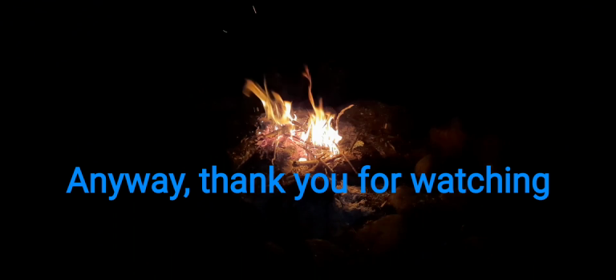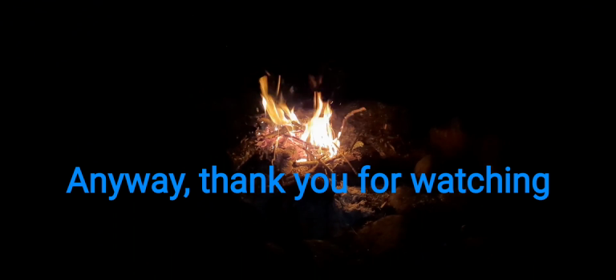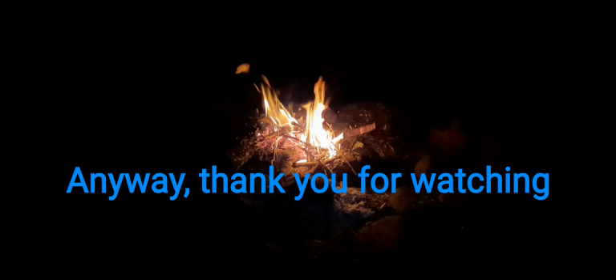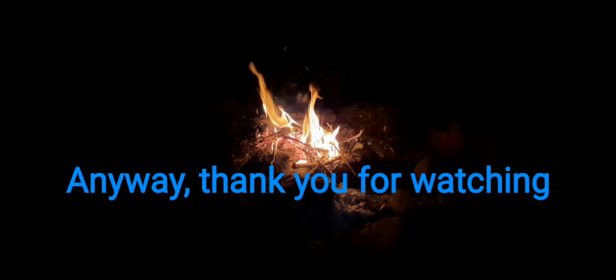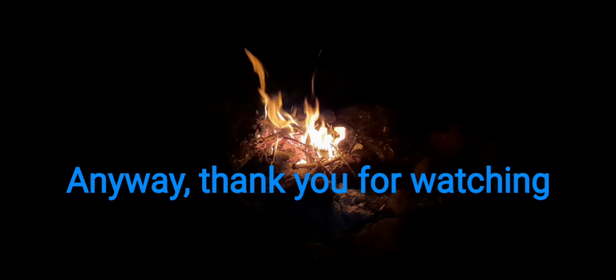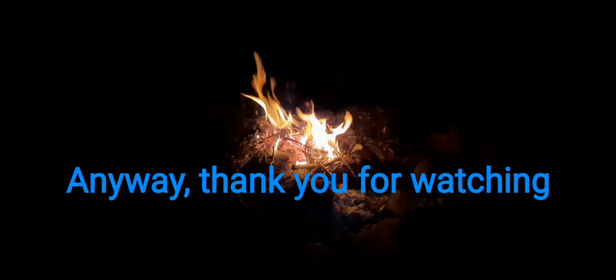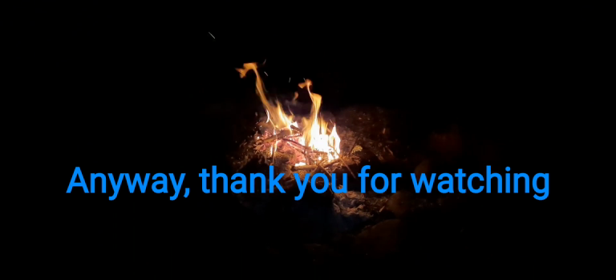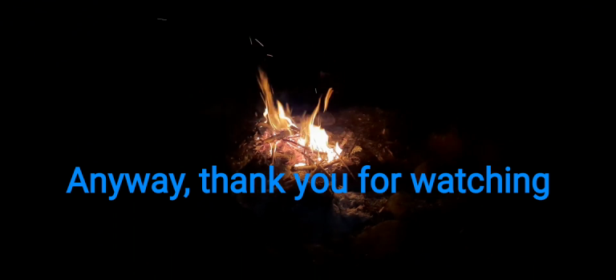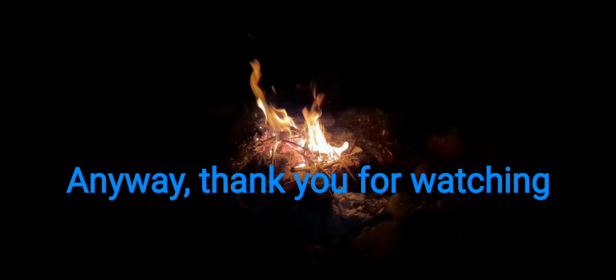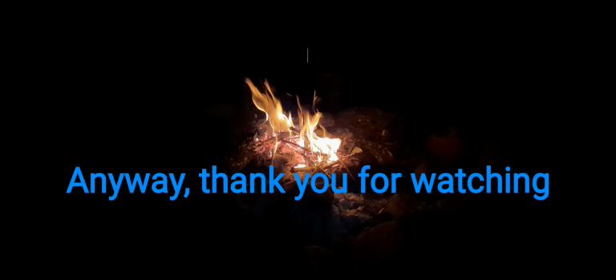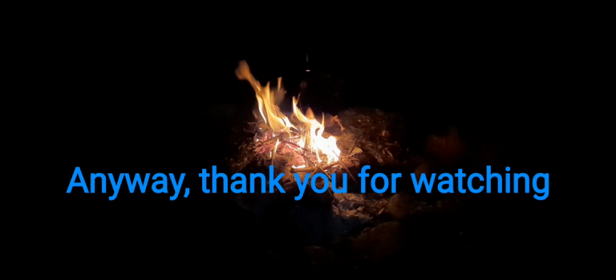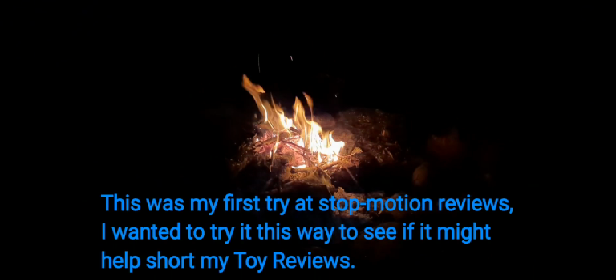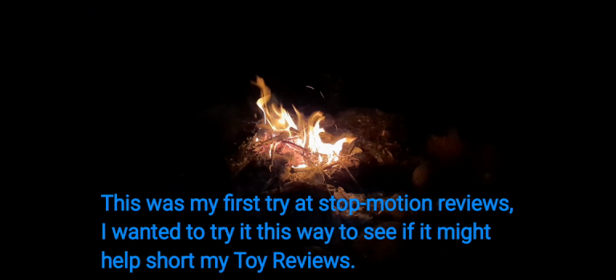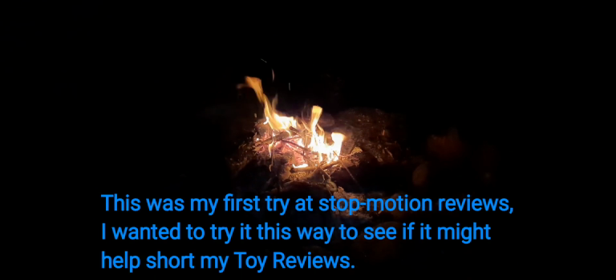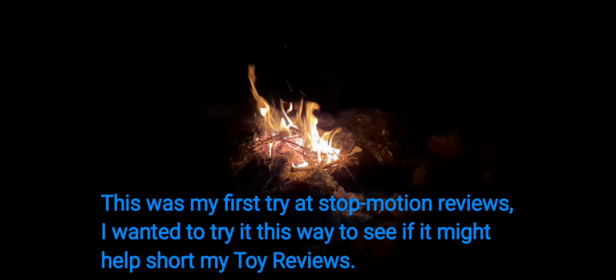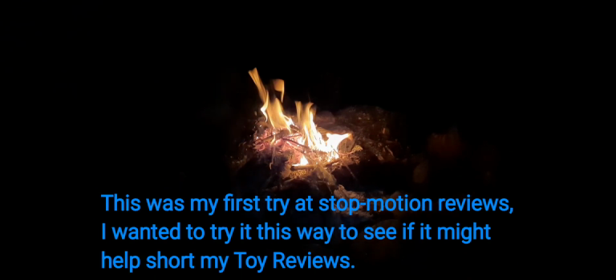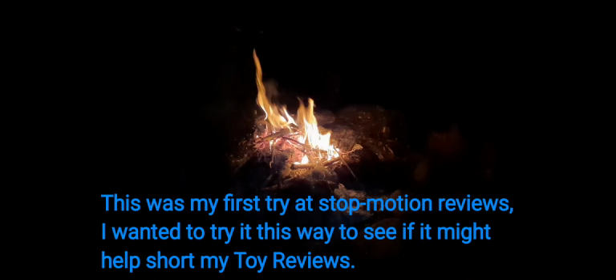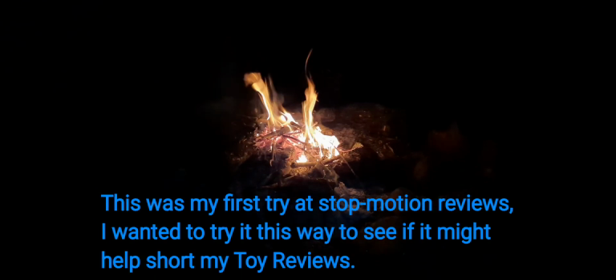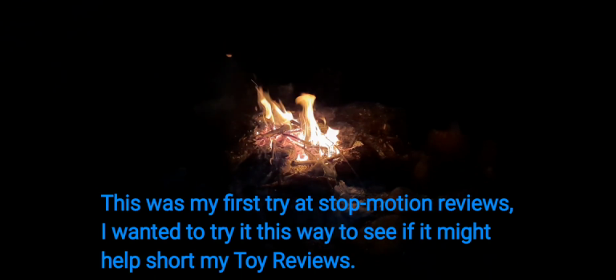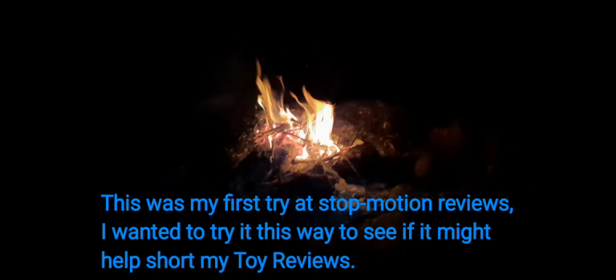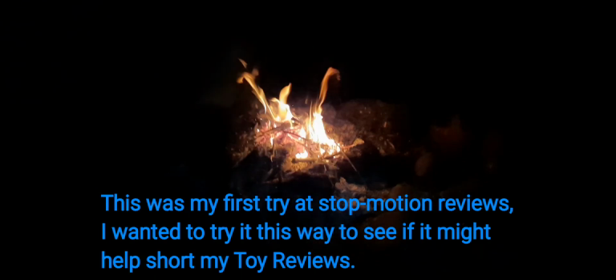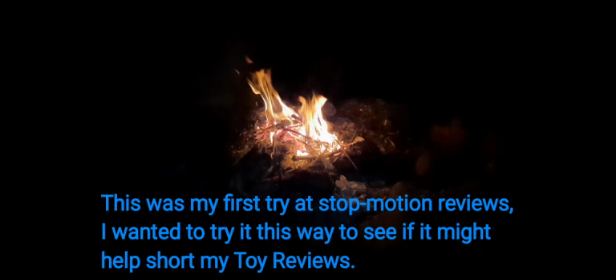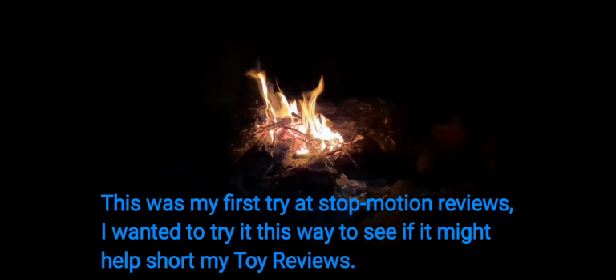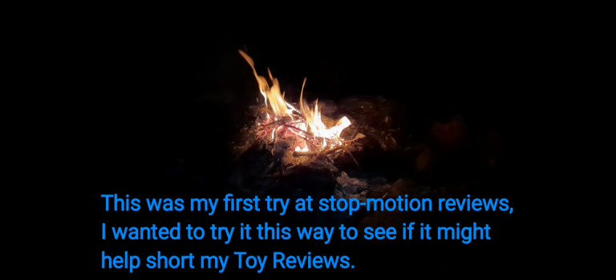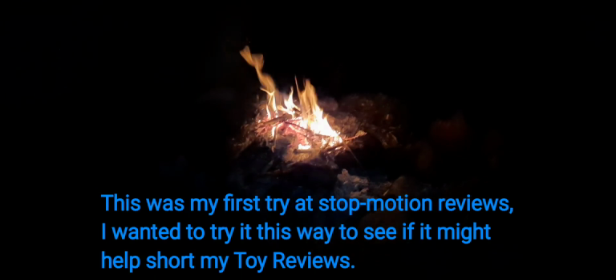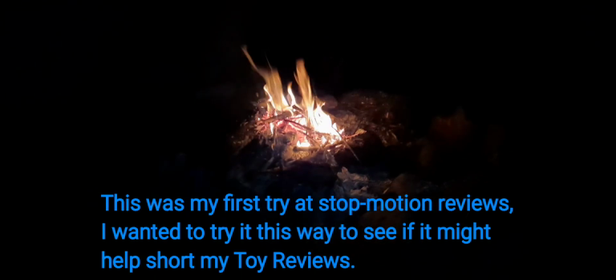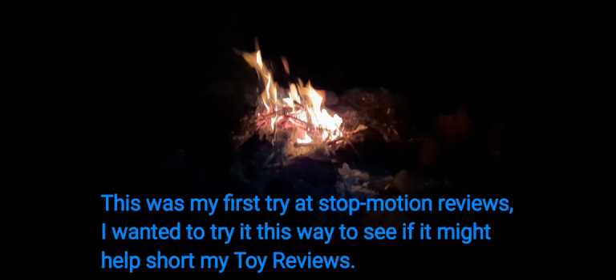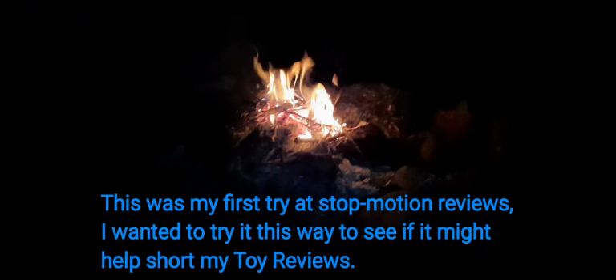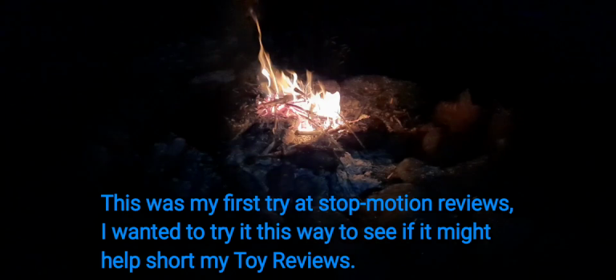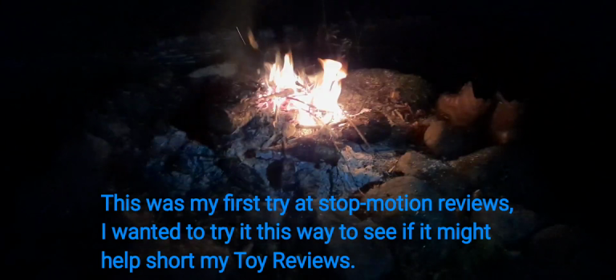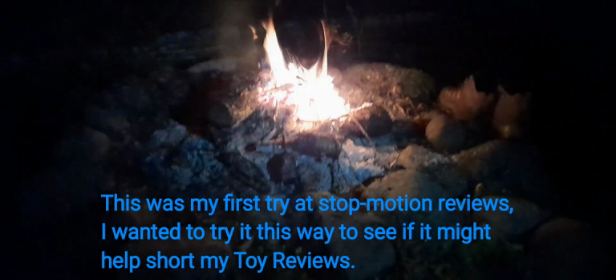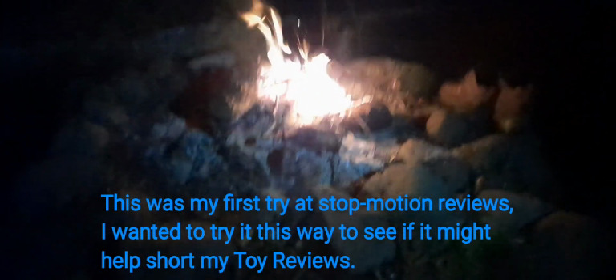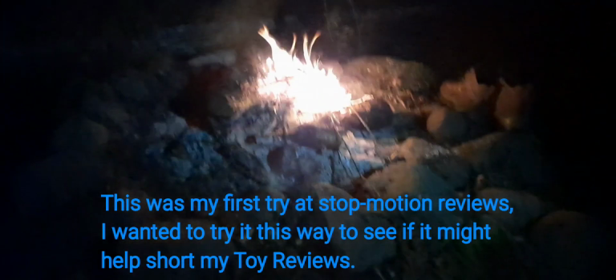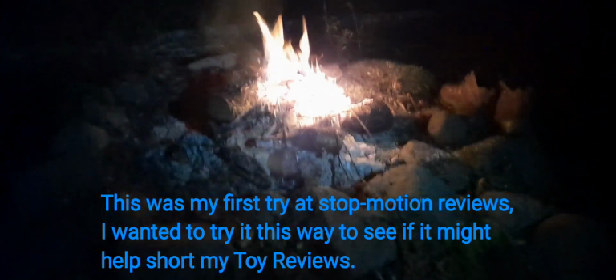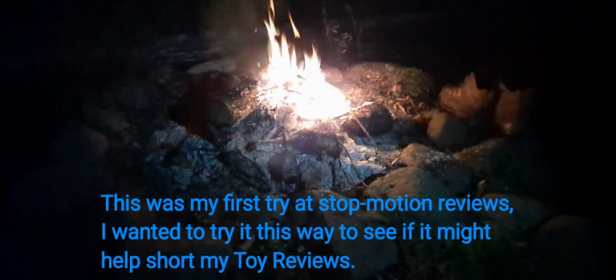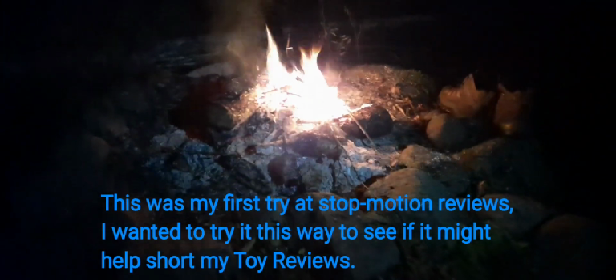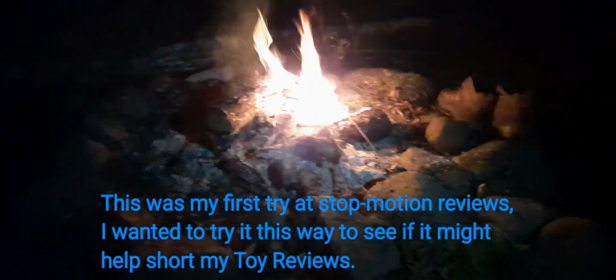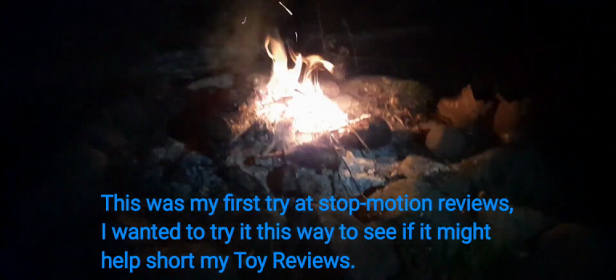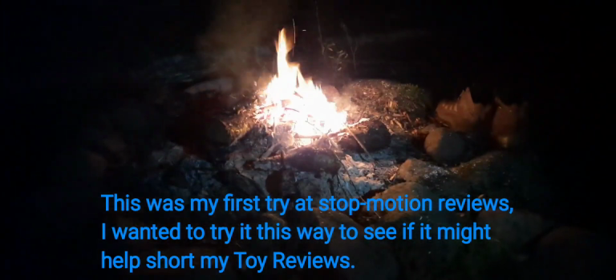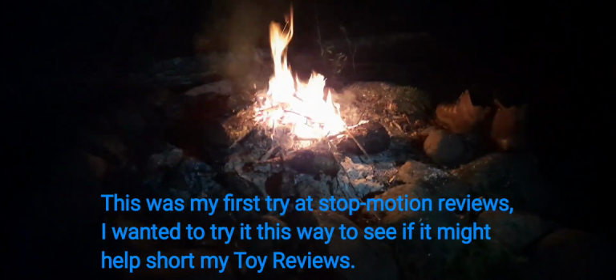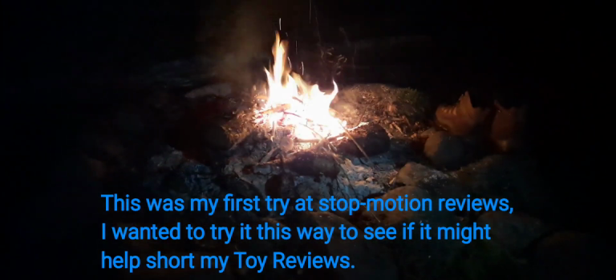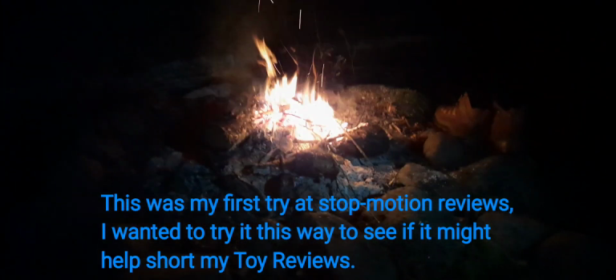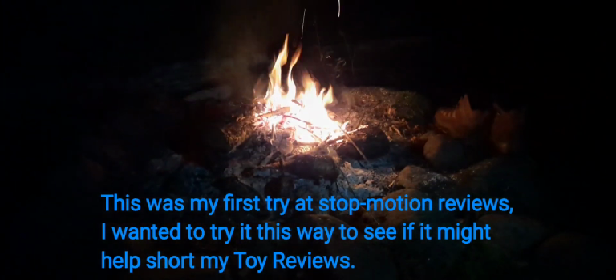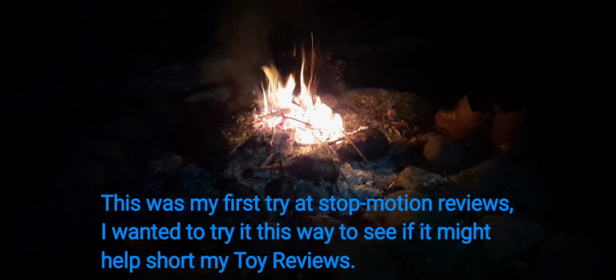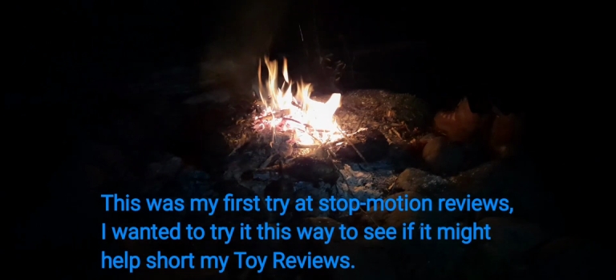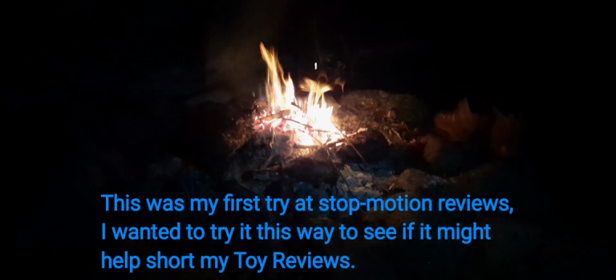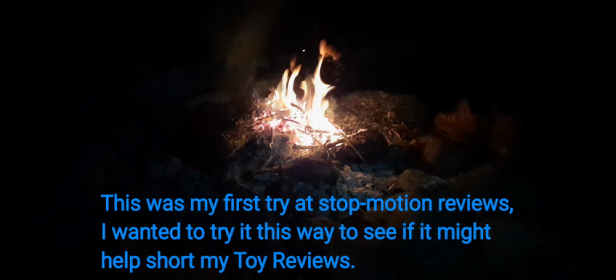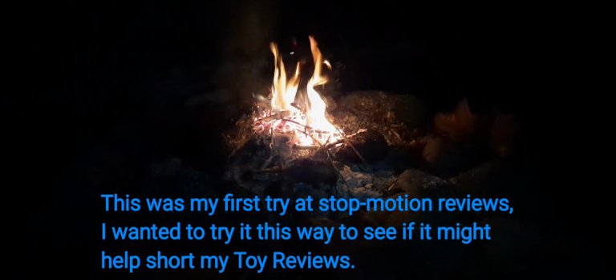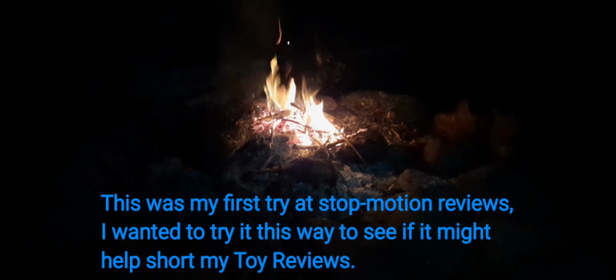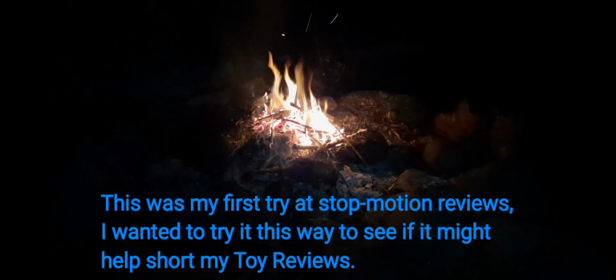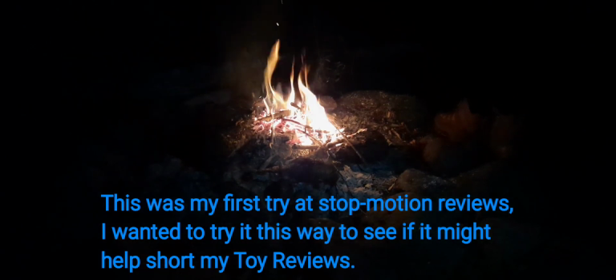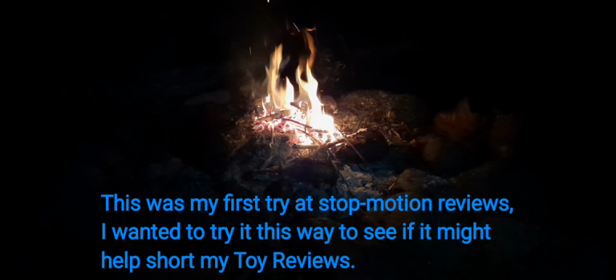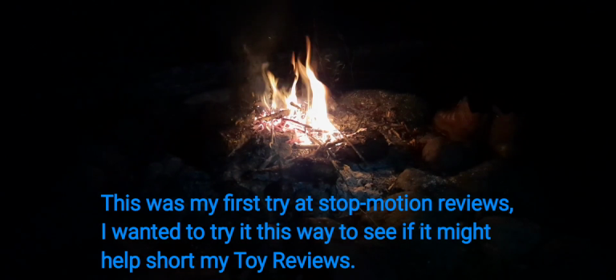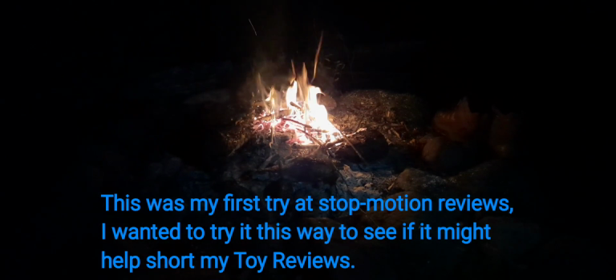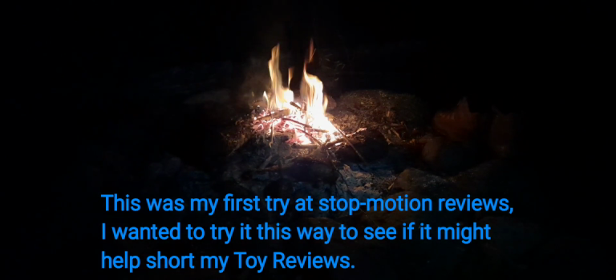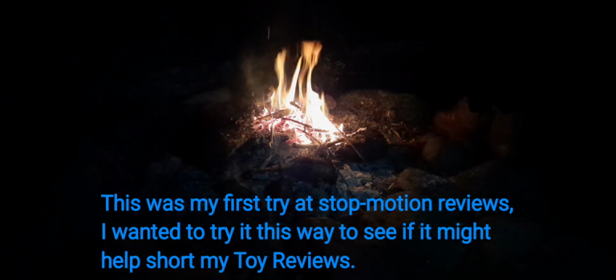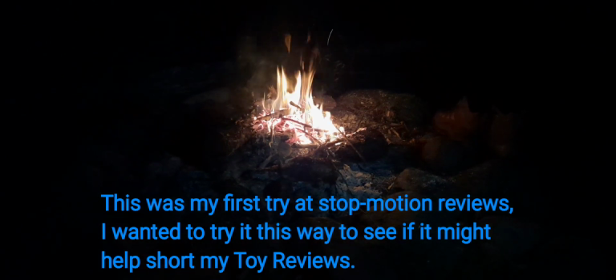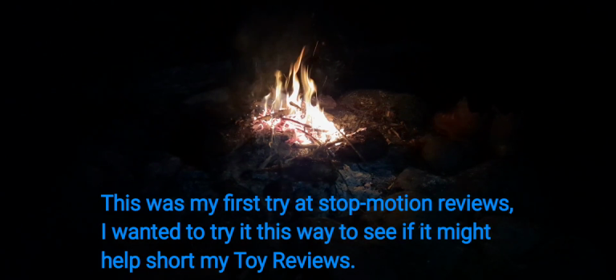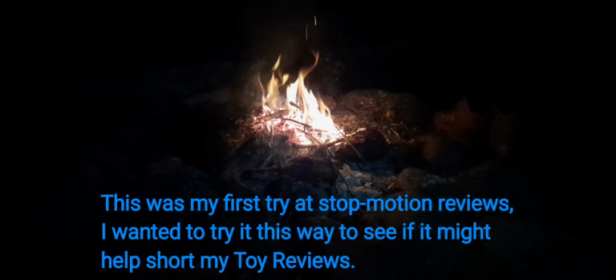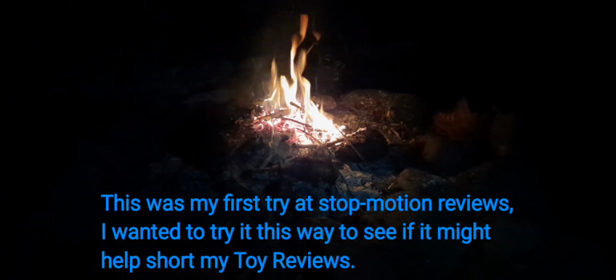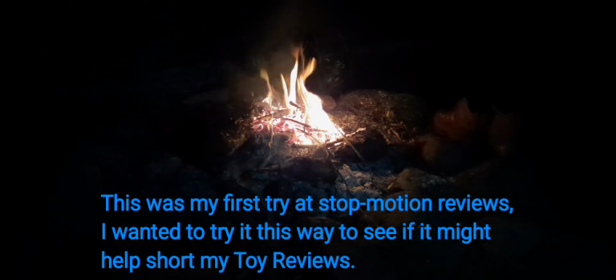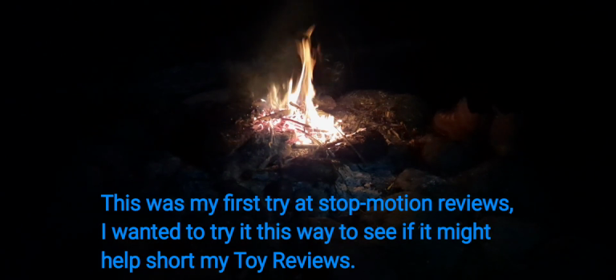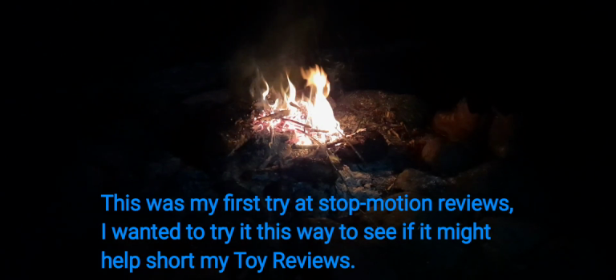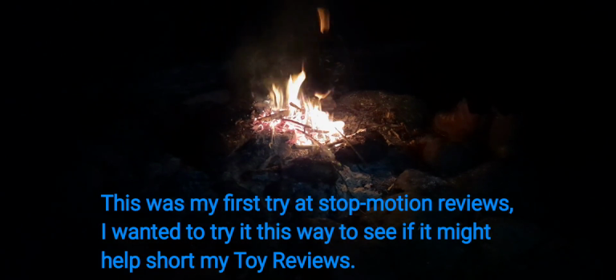Thank you for watching. This was my first try at stop-motion reviews. I wanted to try it this way to see if it might help shorten my toy reviews.